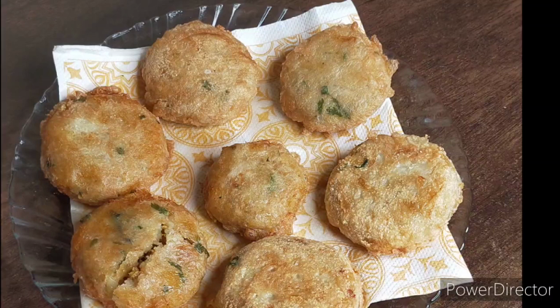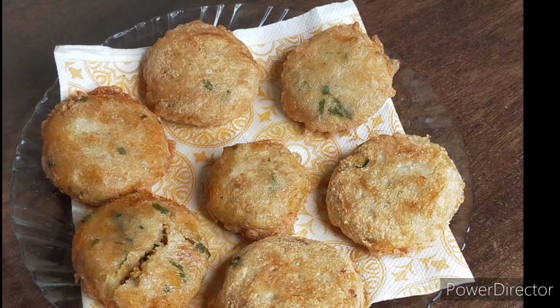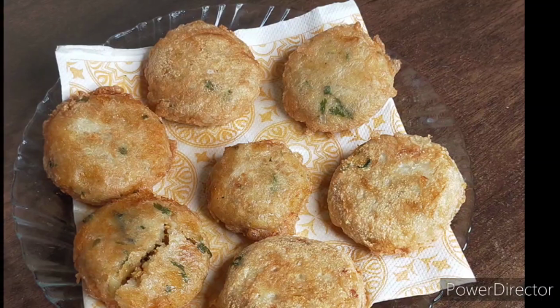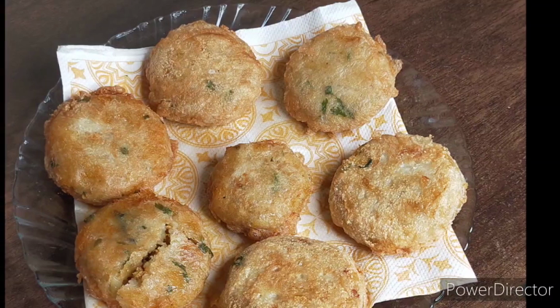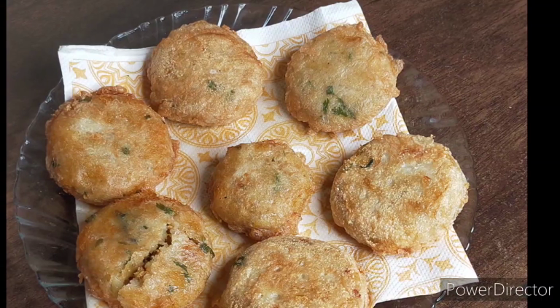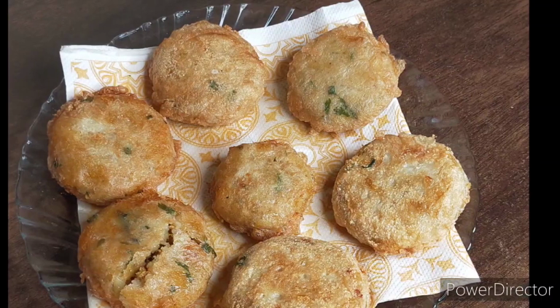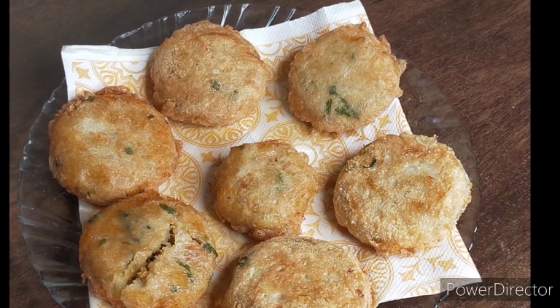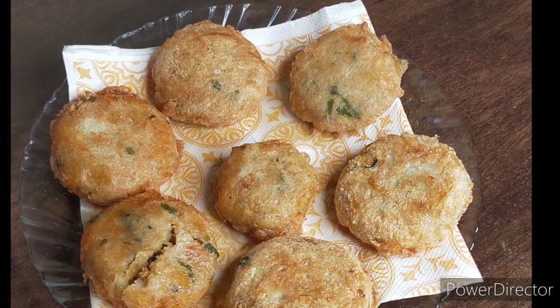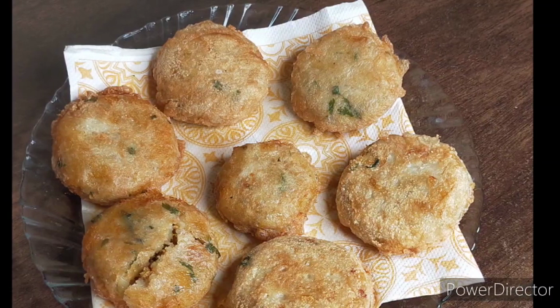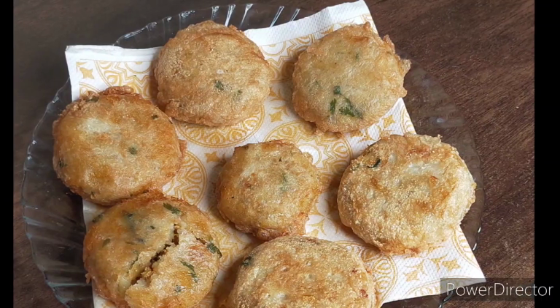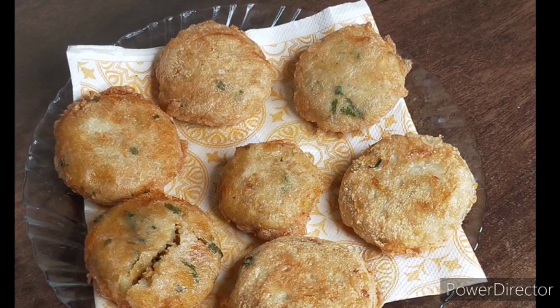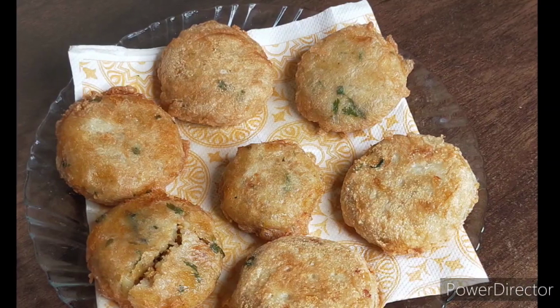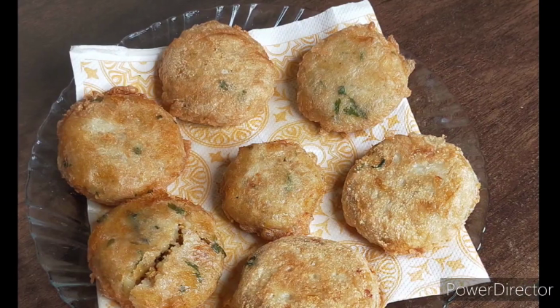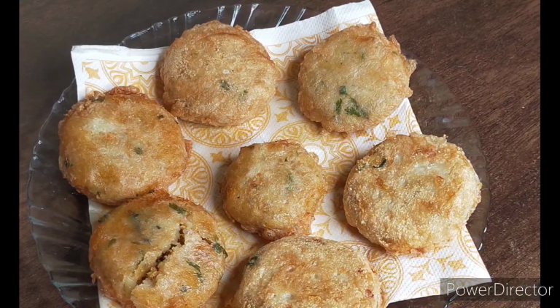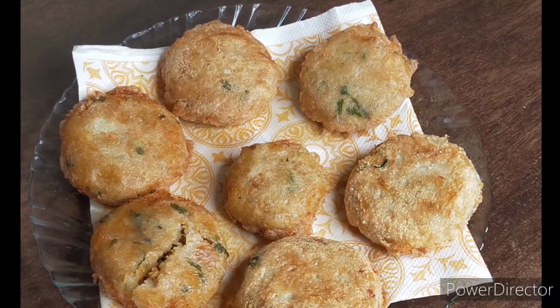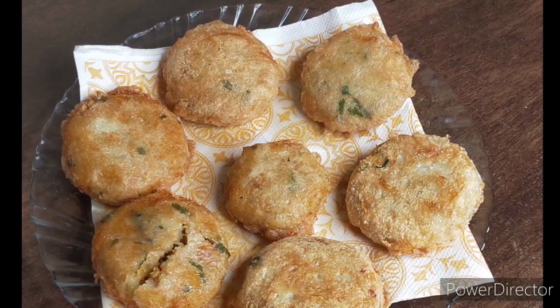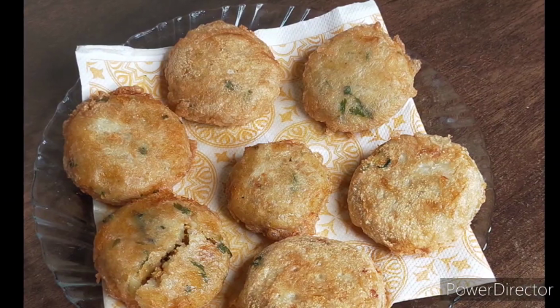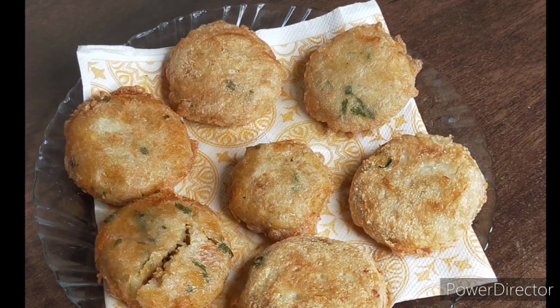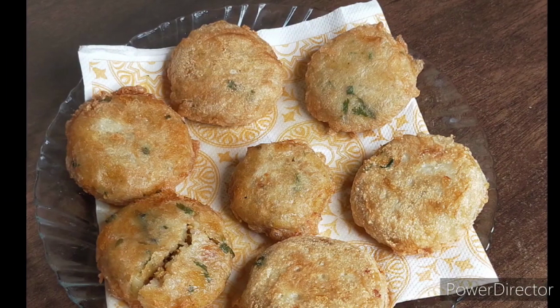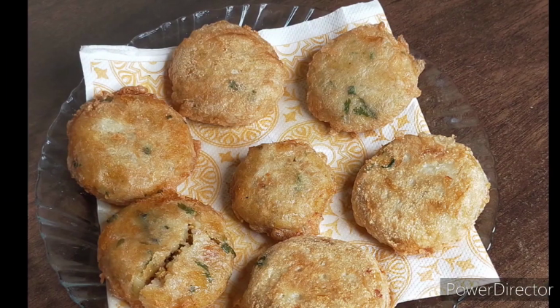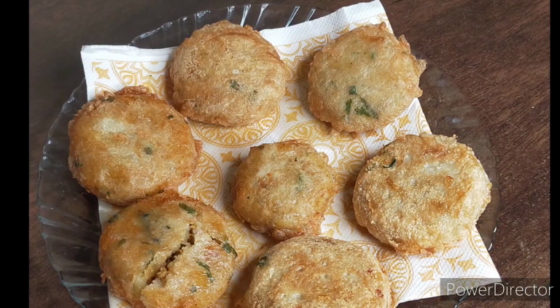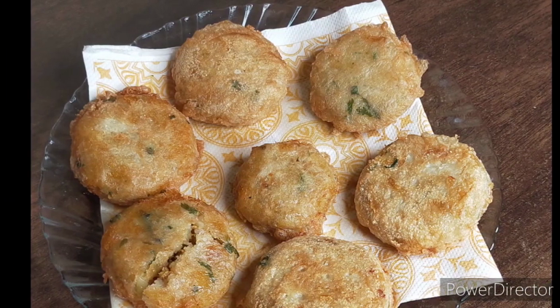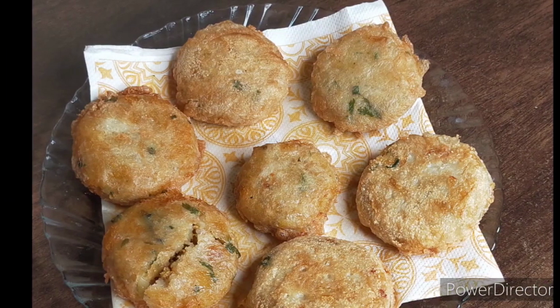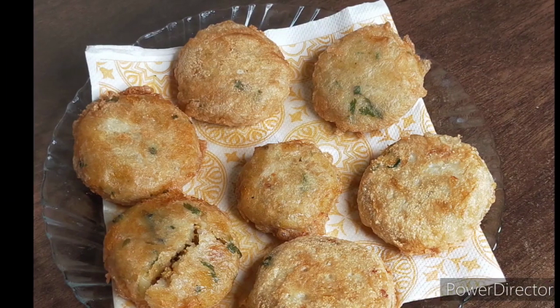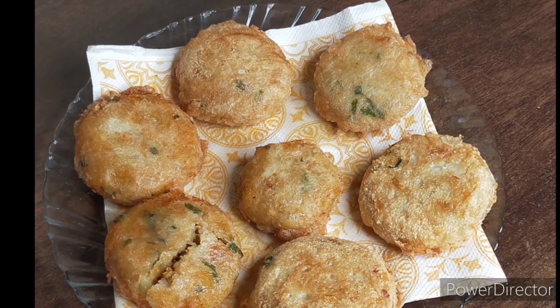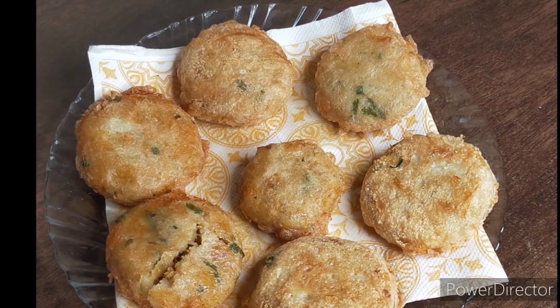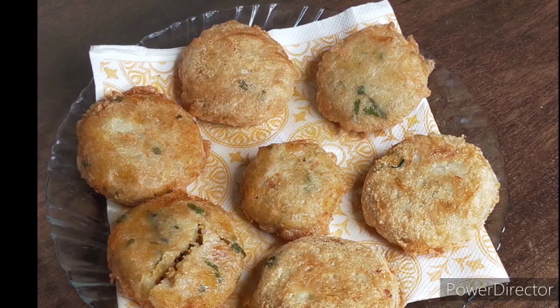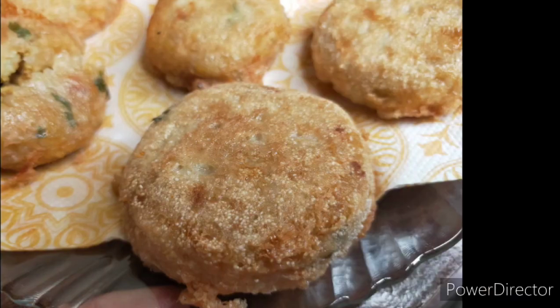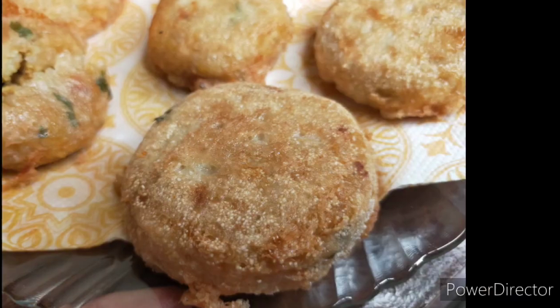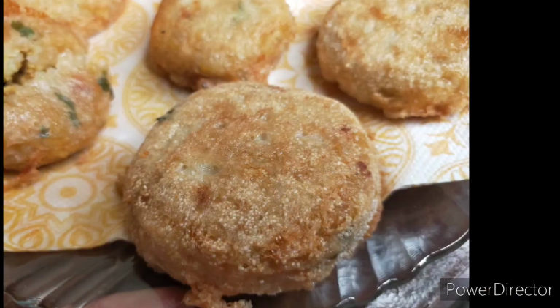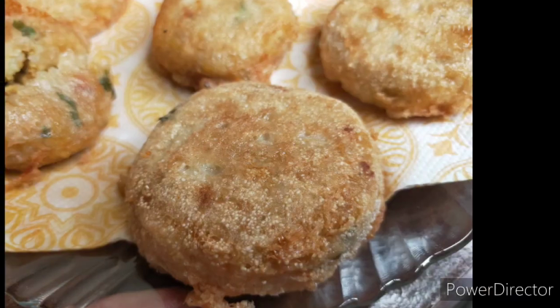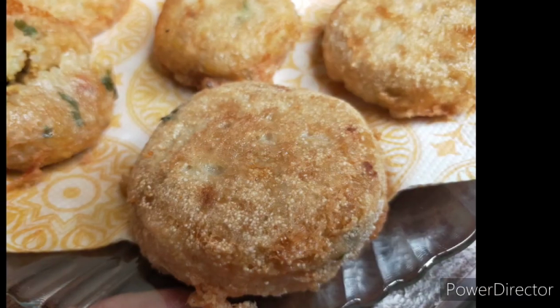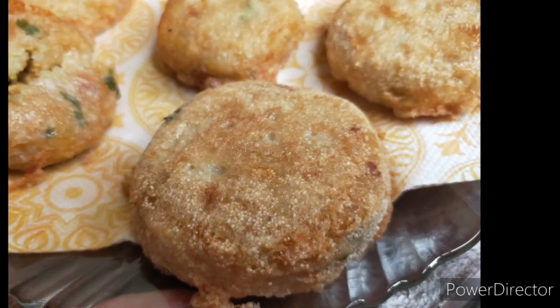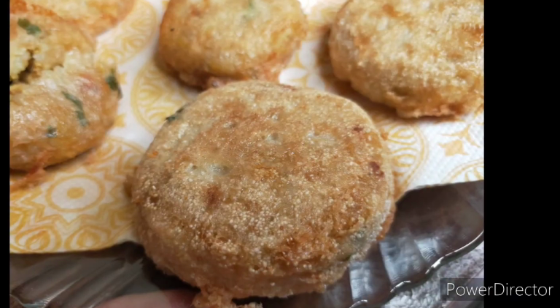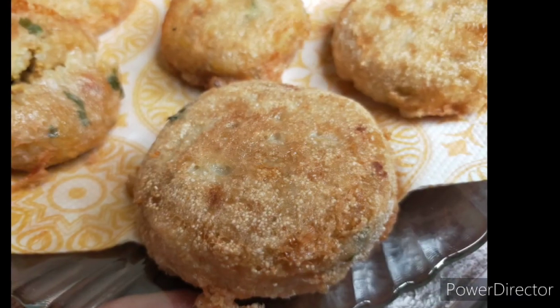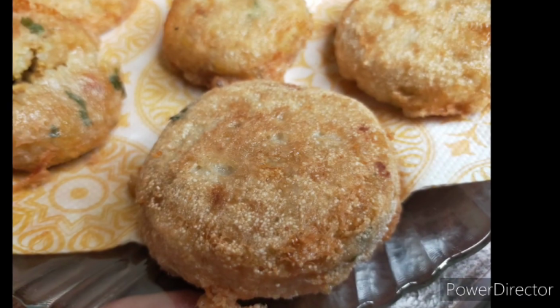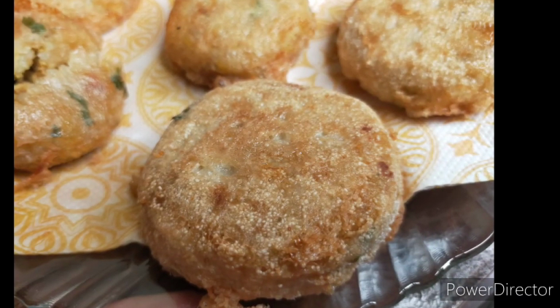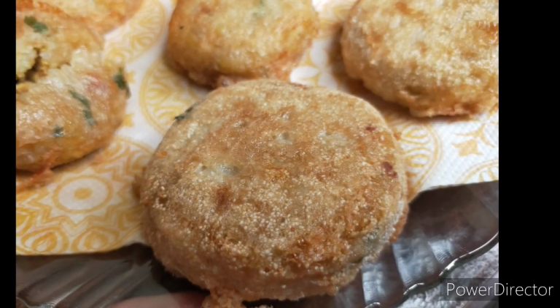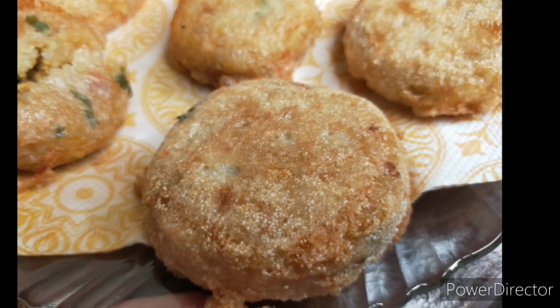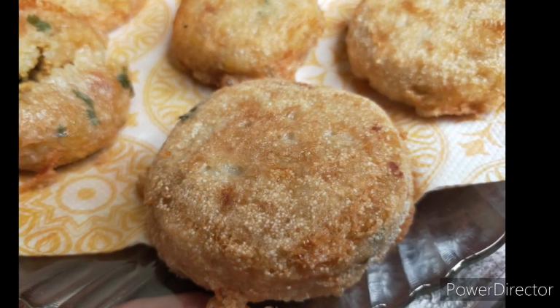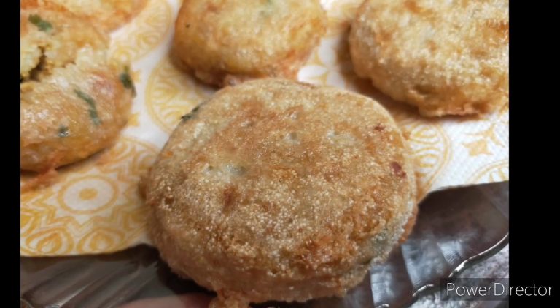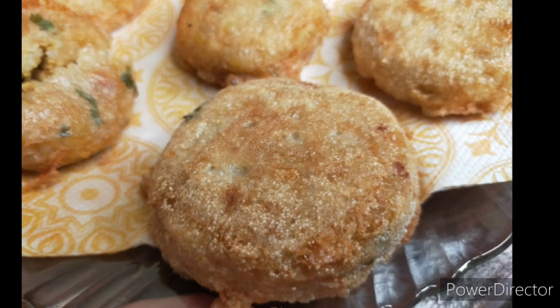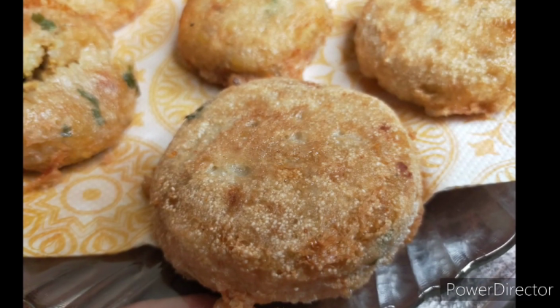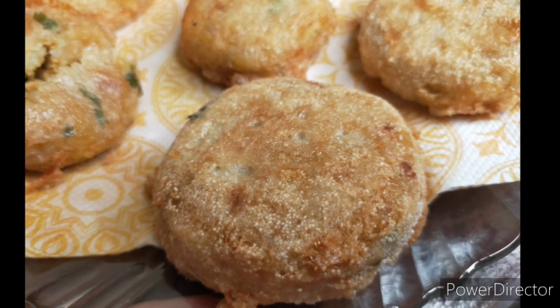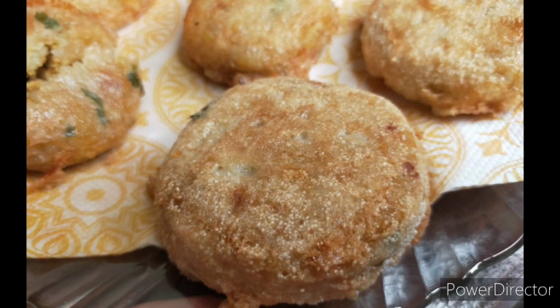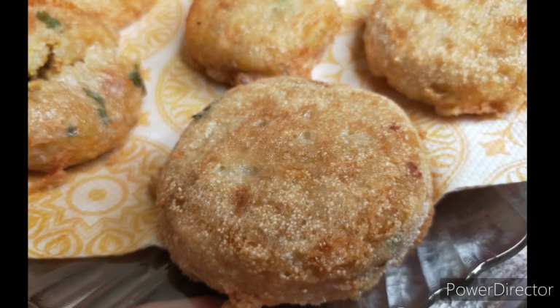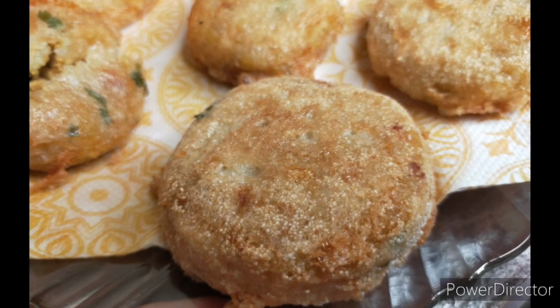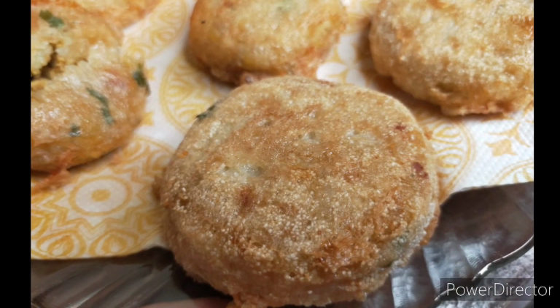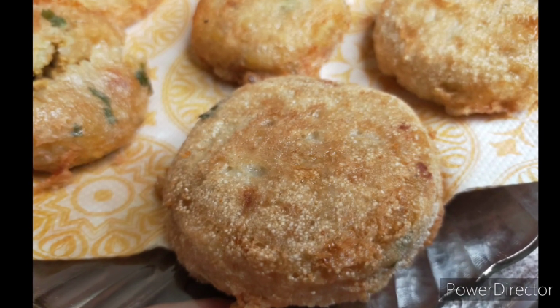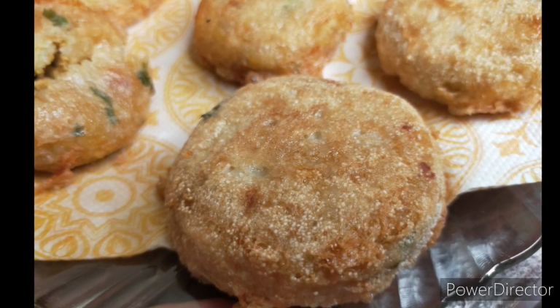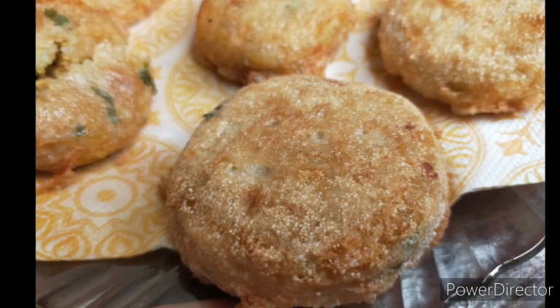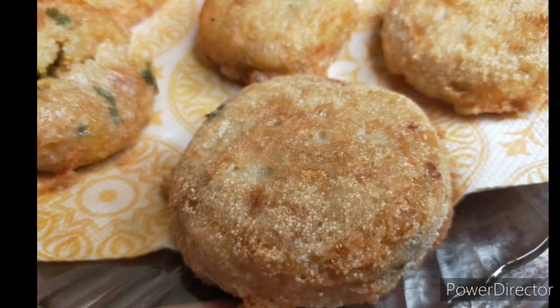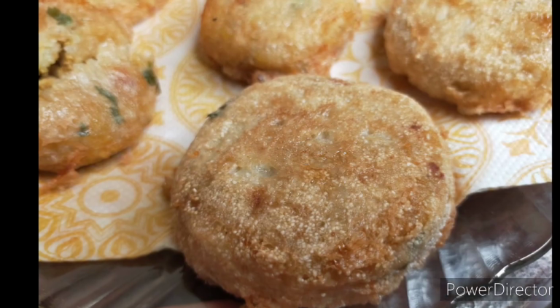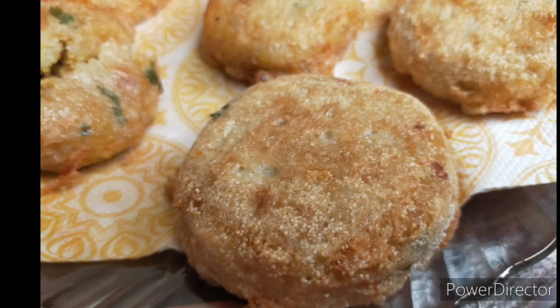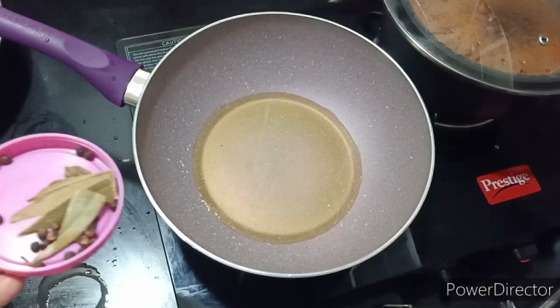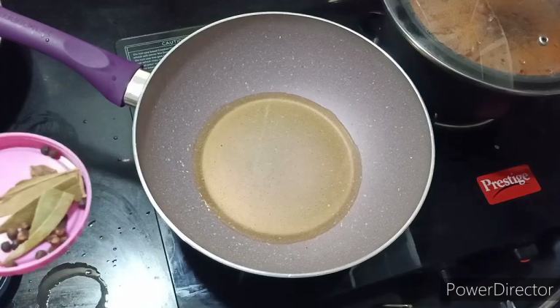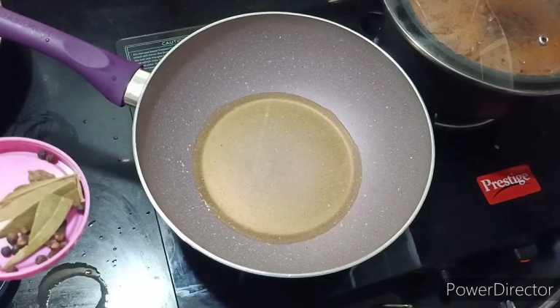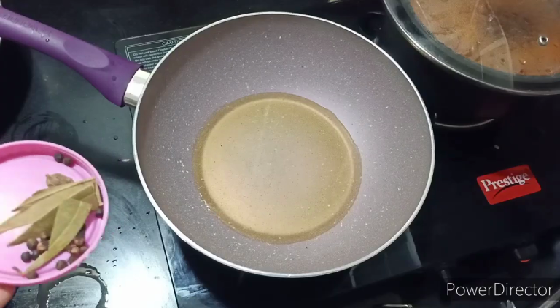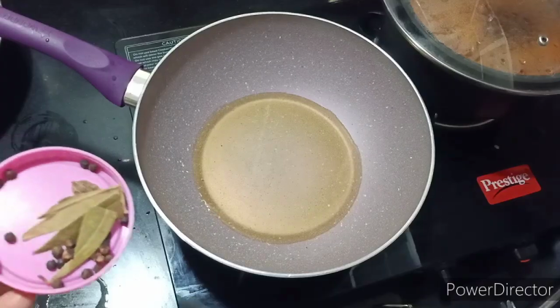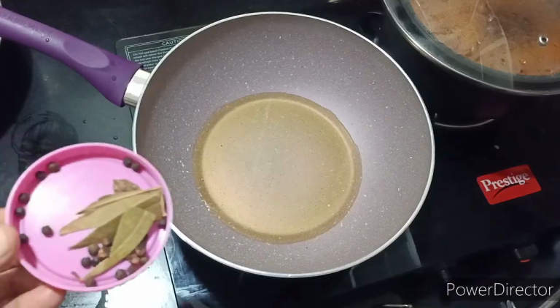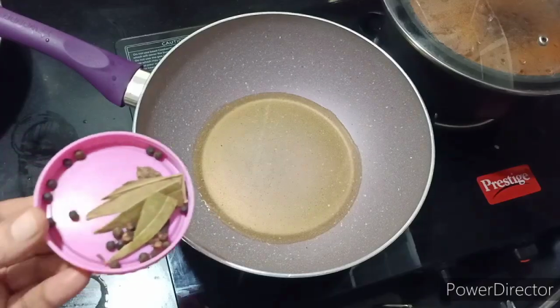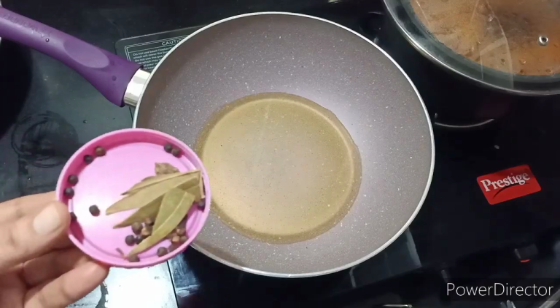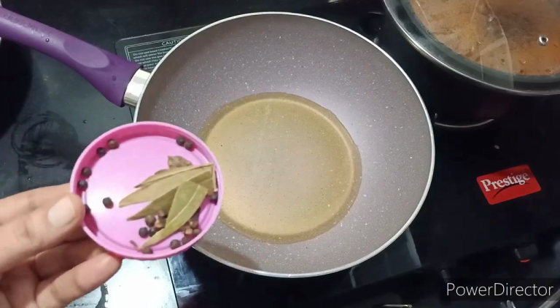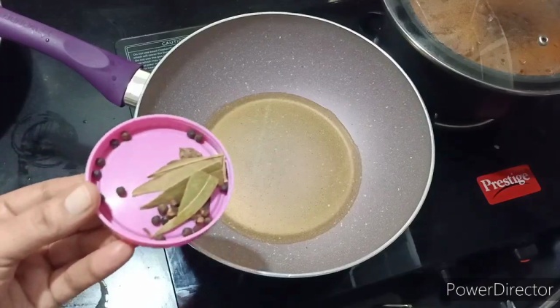Today I am going to share chicken pettis with you. This is a very famous chicken pettis, especially in Ramadan.